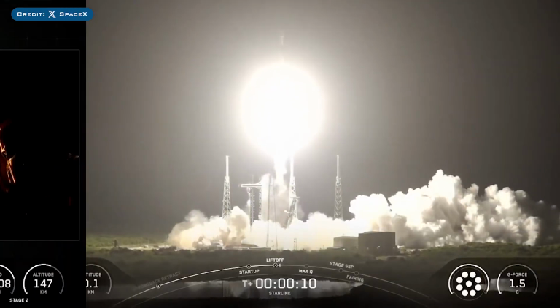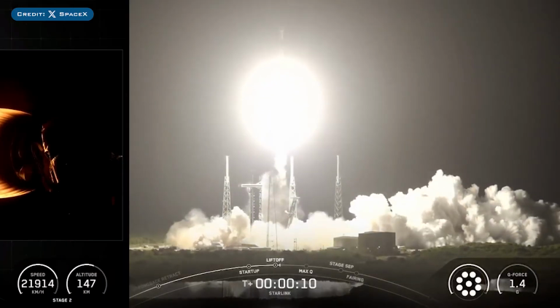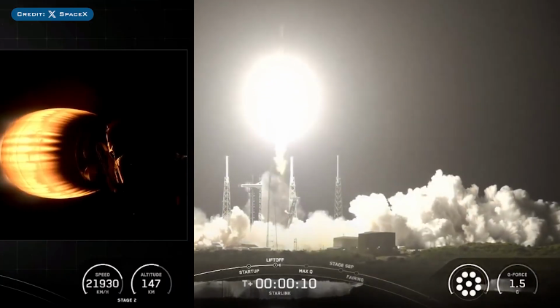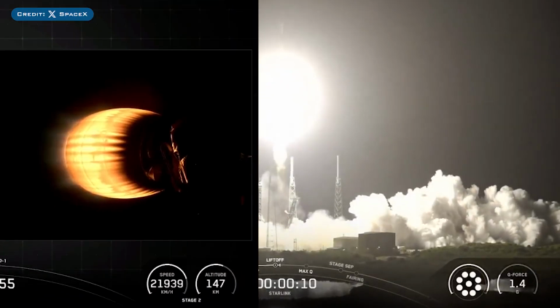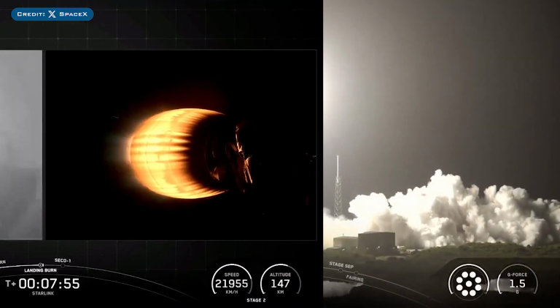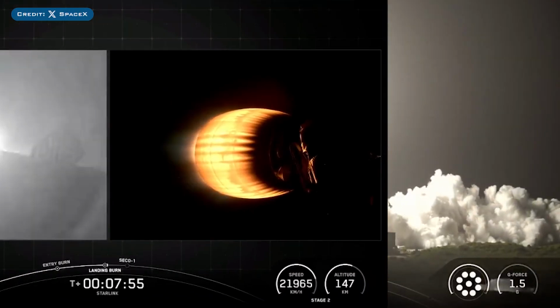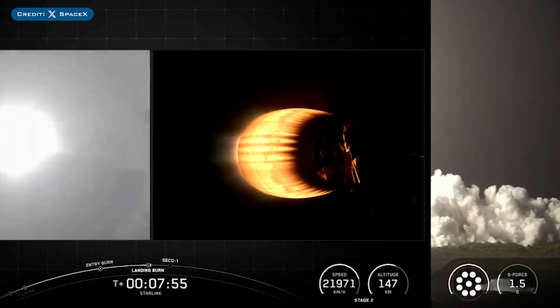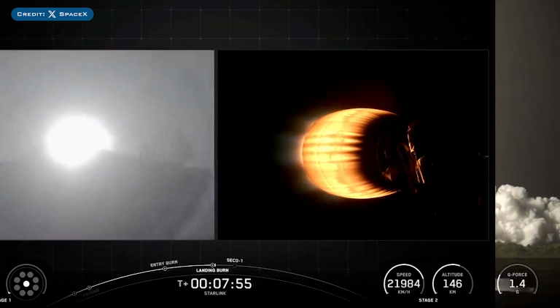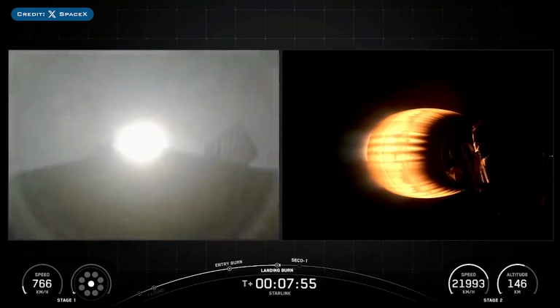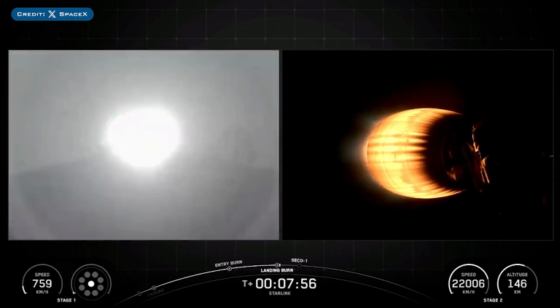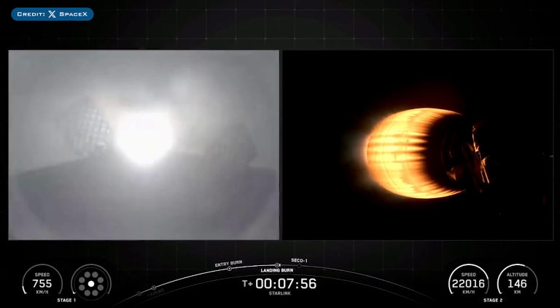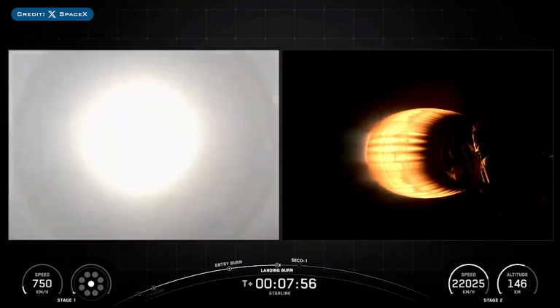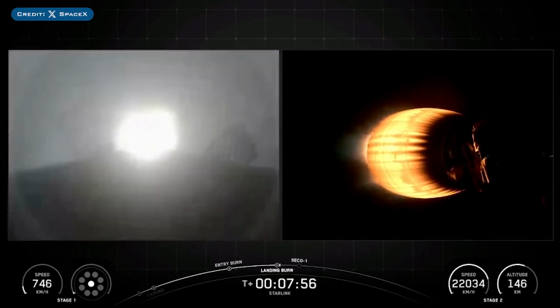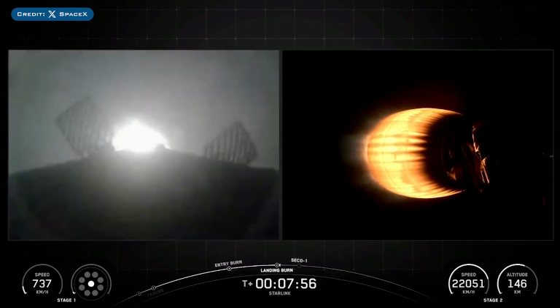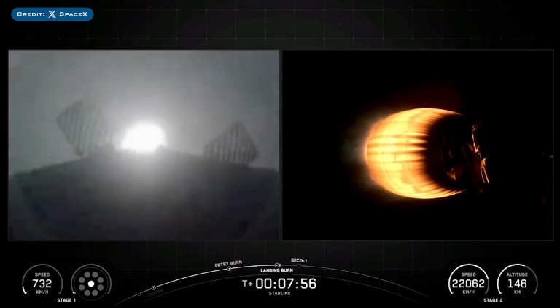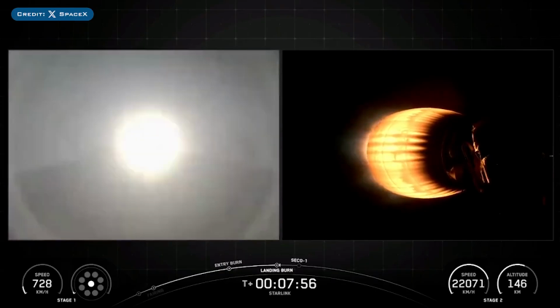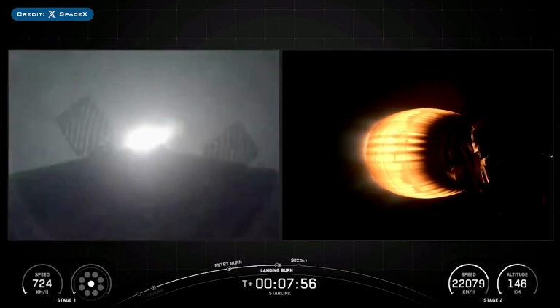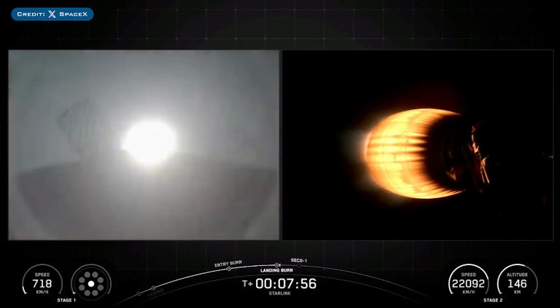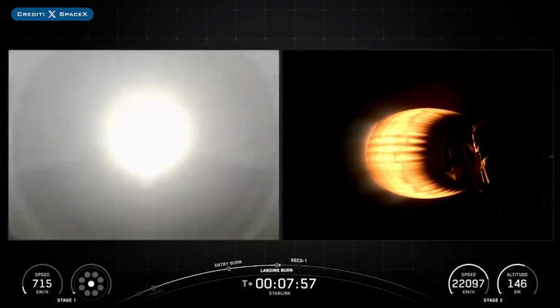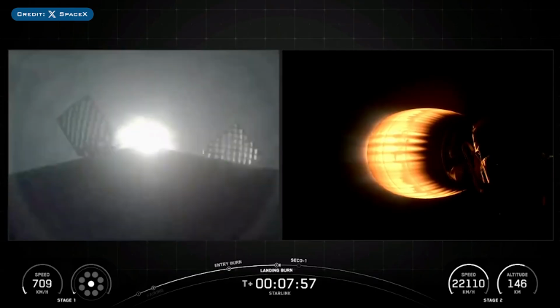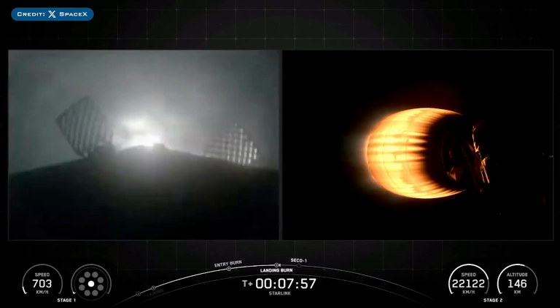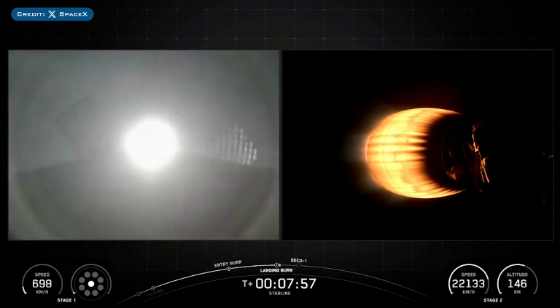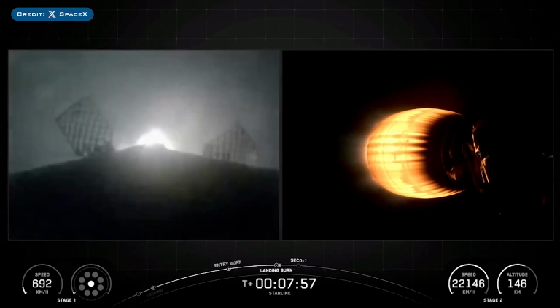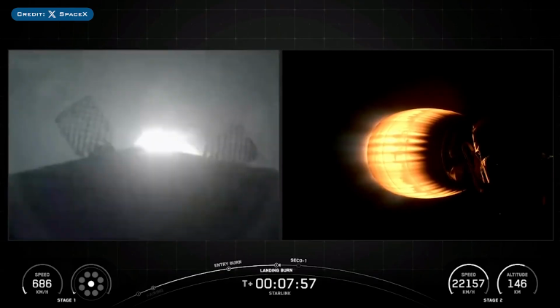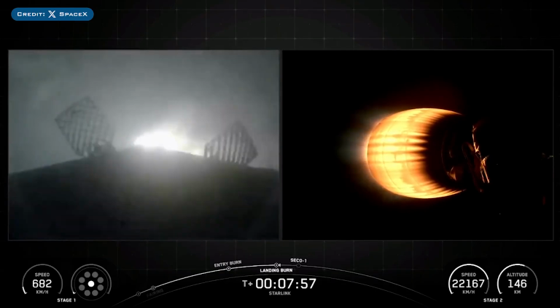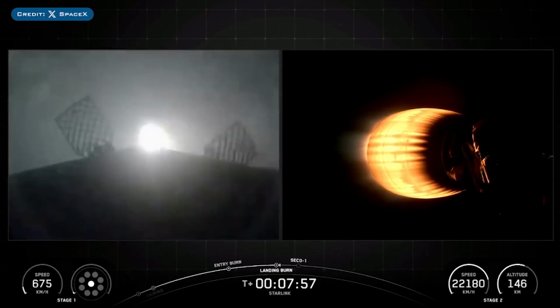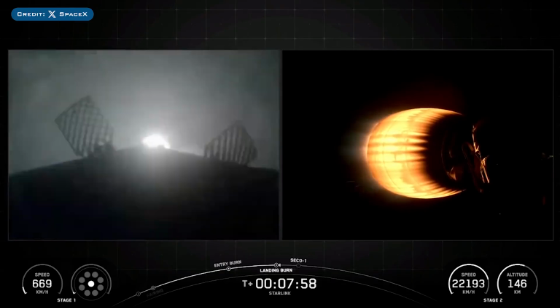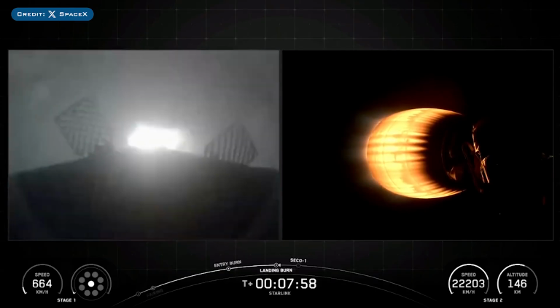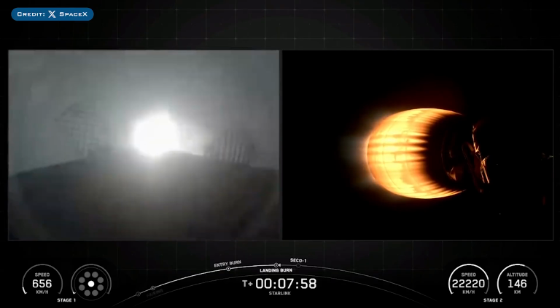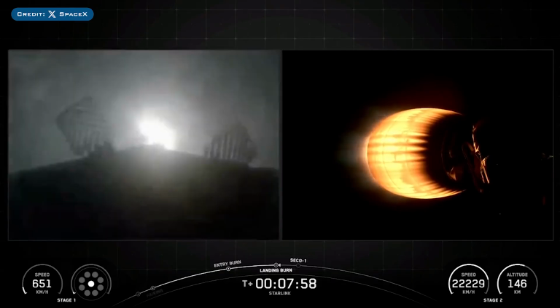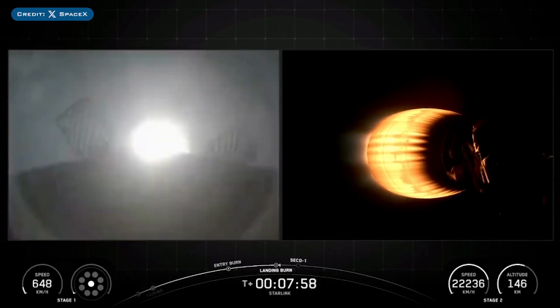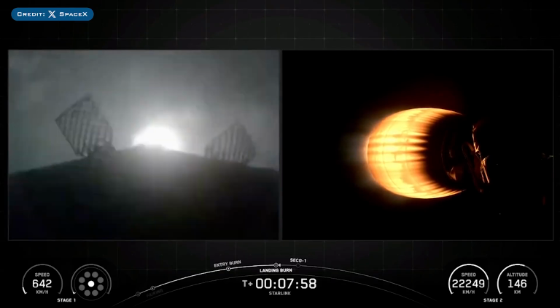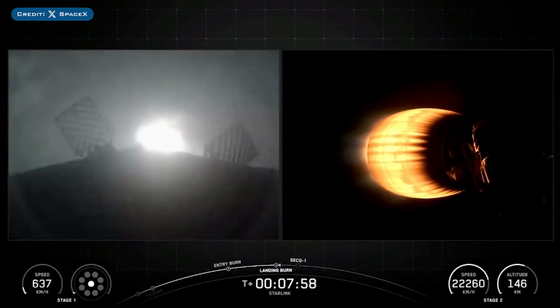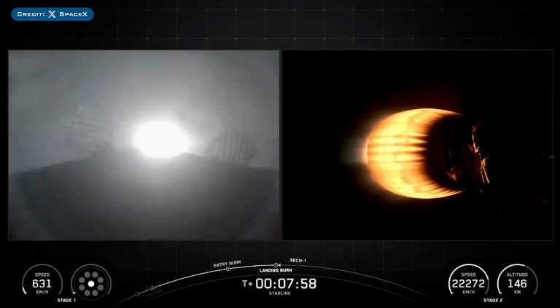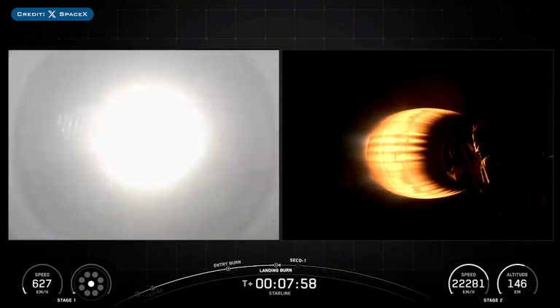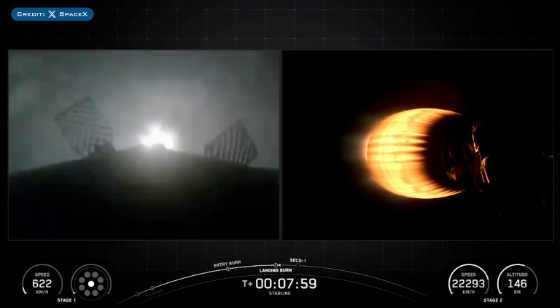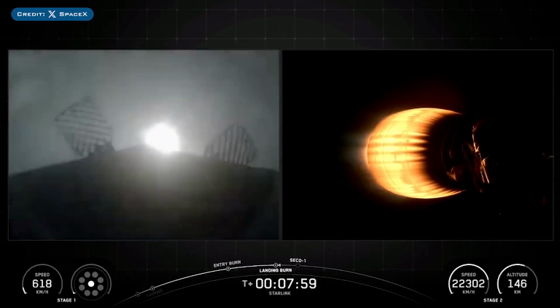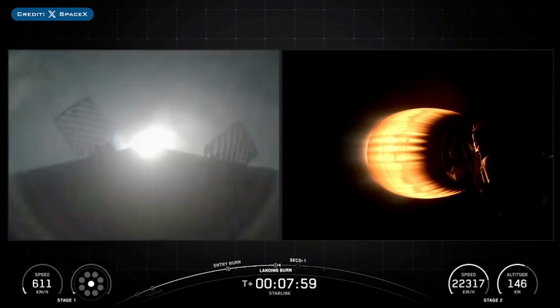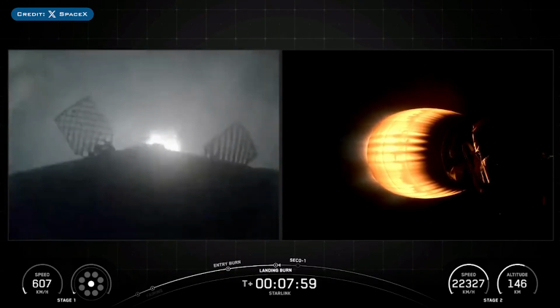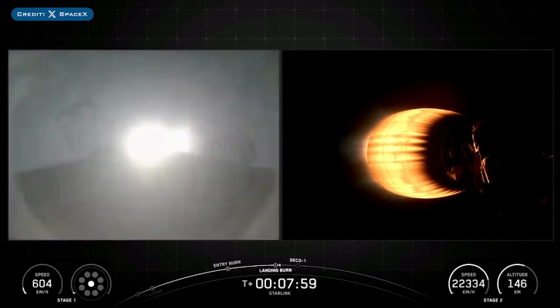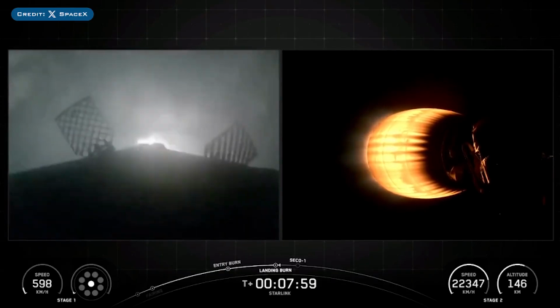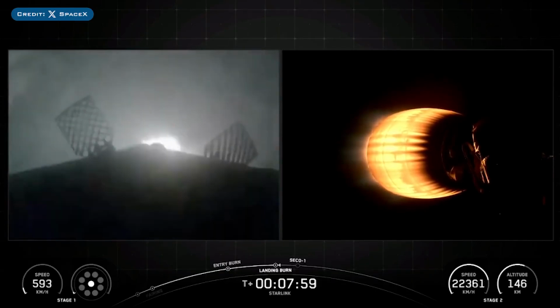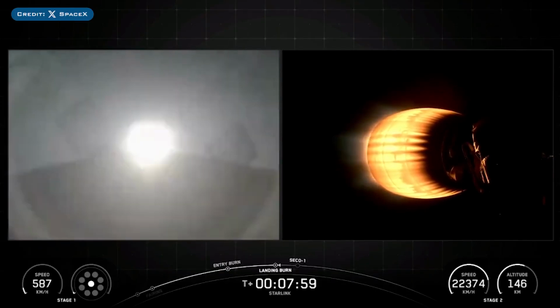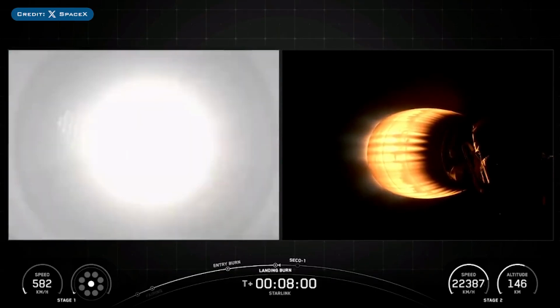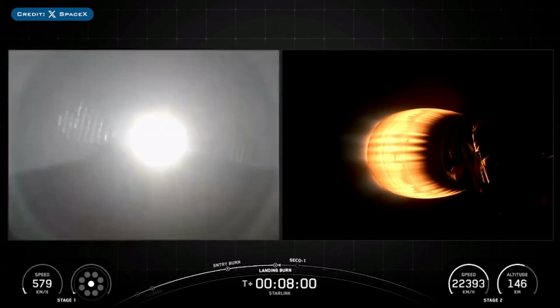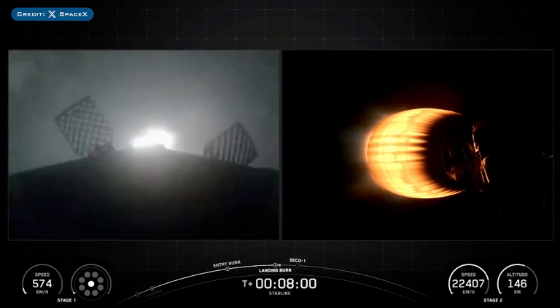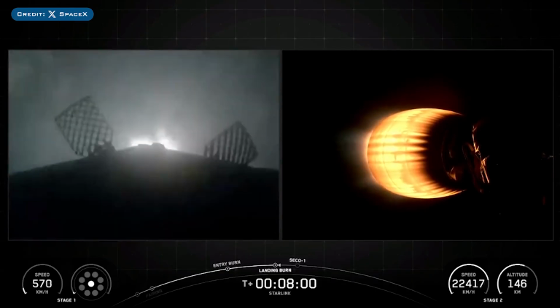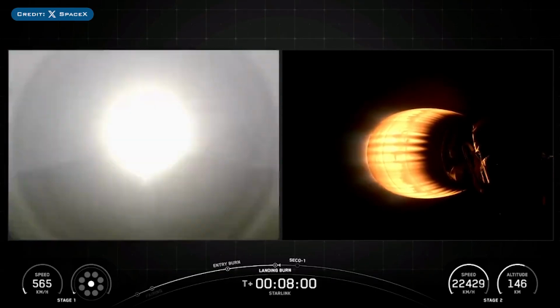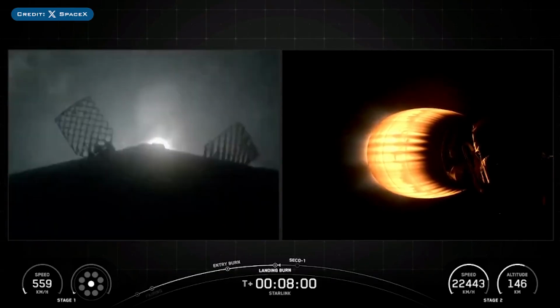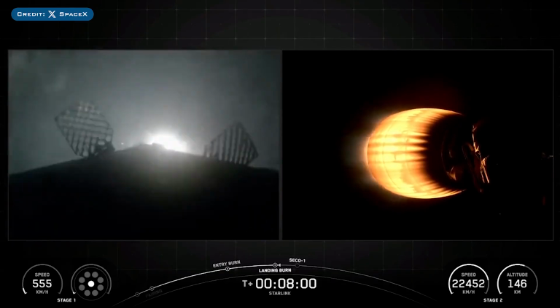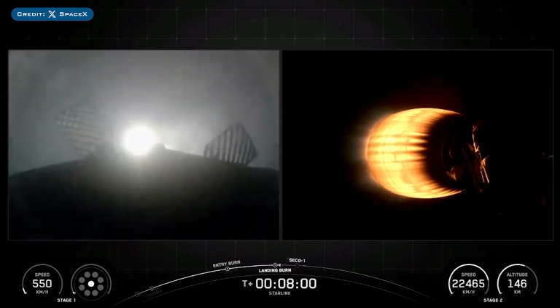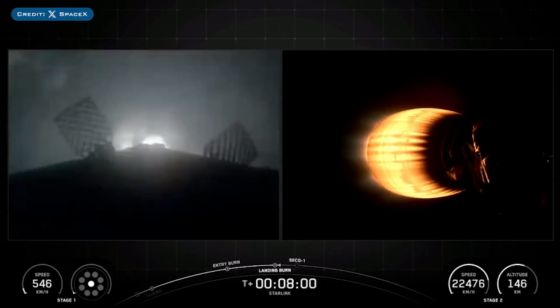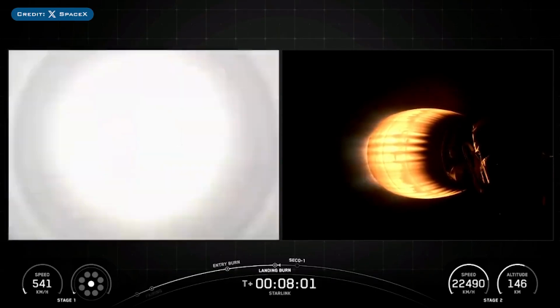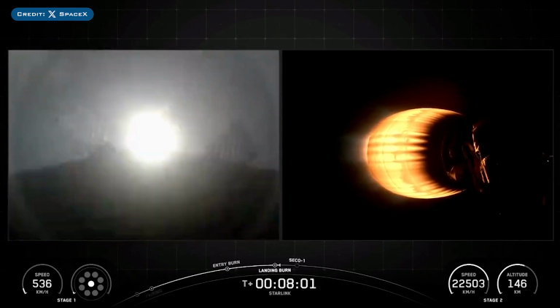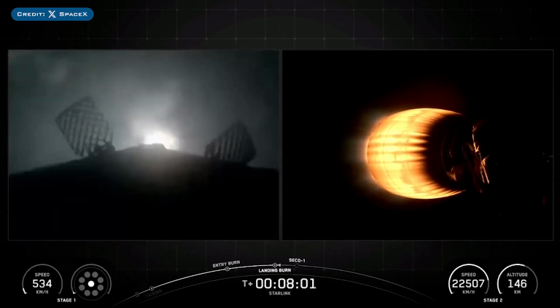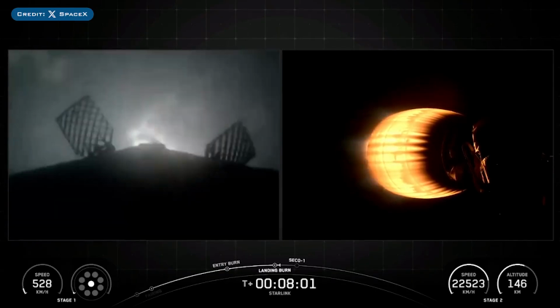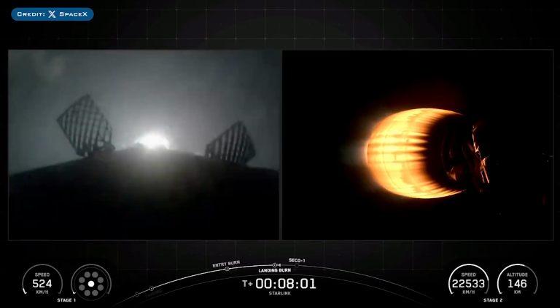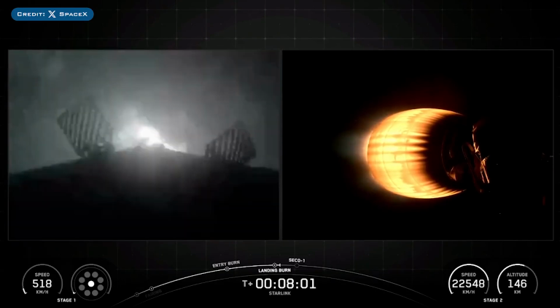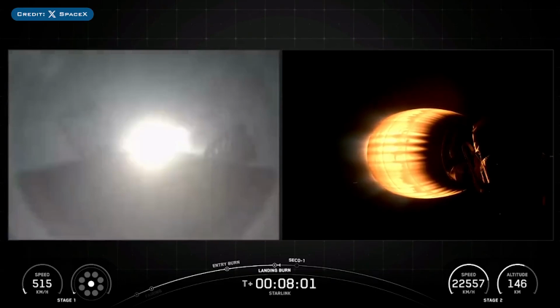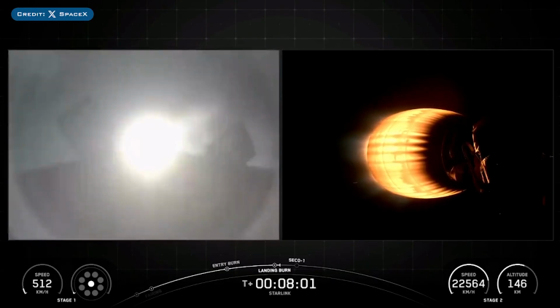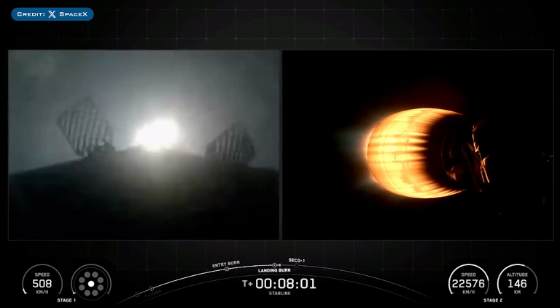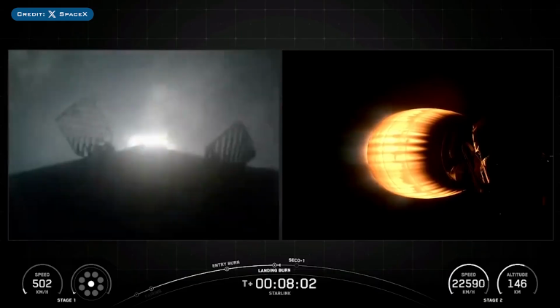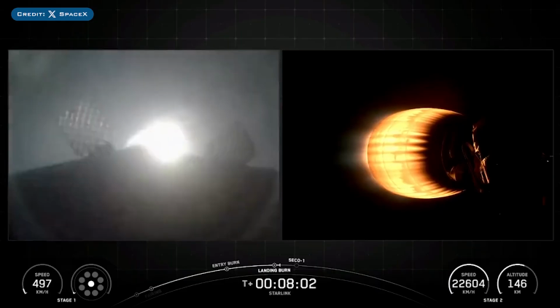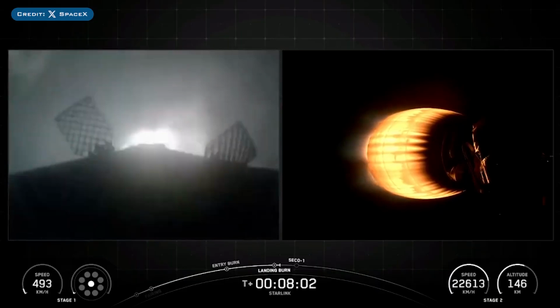The booster which launched this mission, B1092, then landed successfully for the 5th time on the droneship A Shortfall of Gravitas.